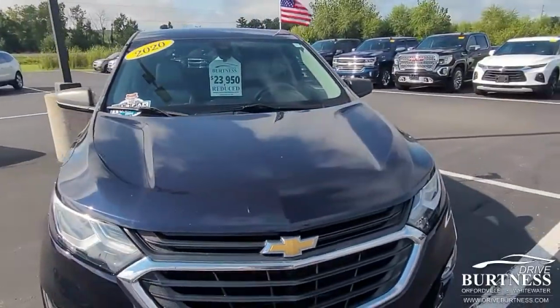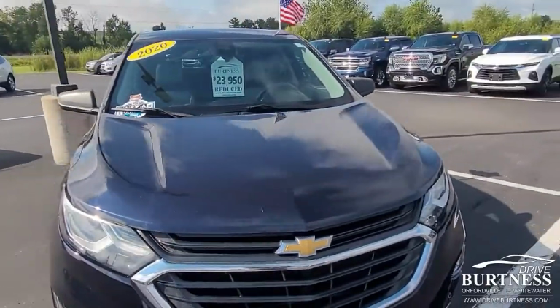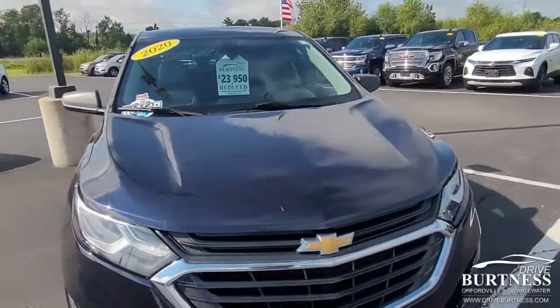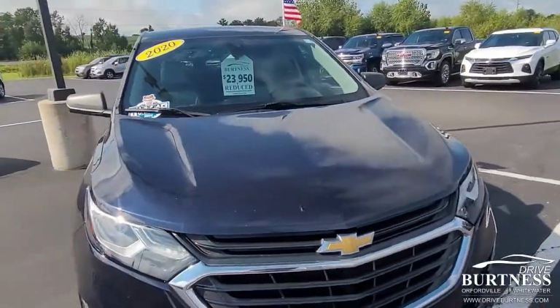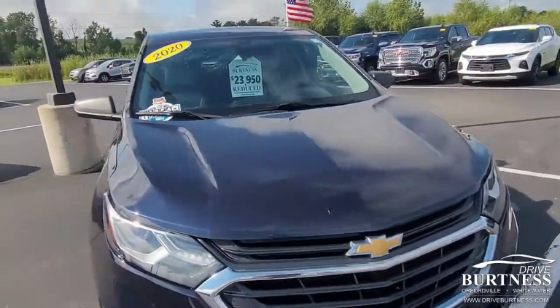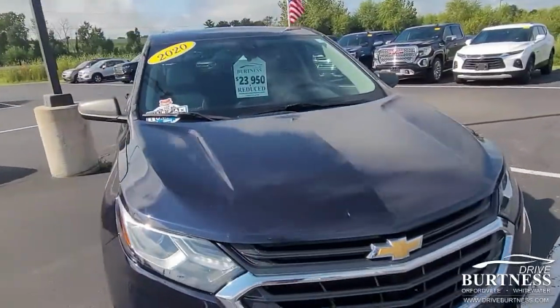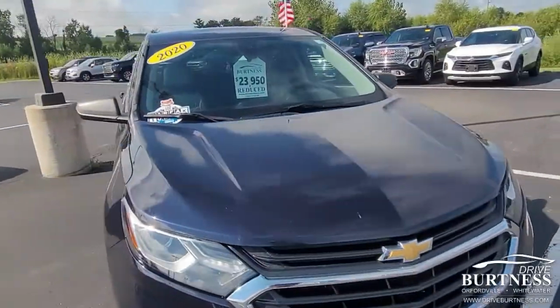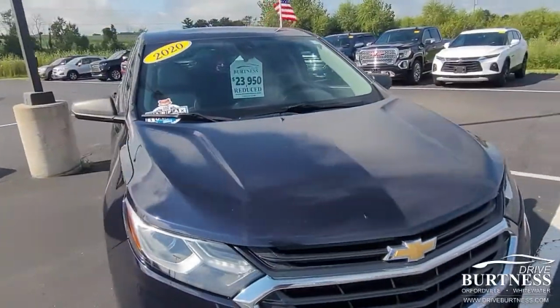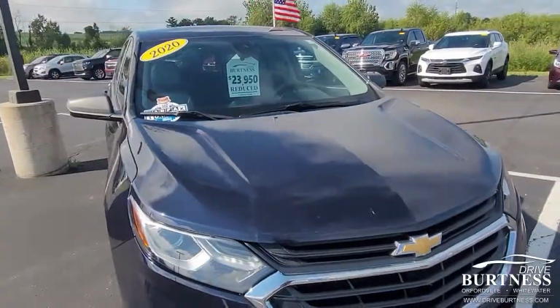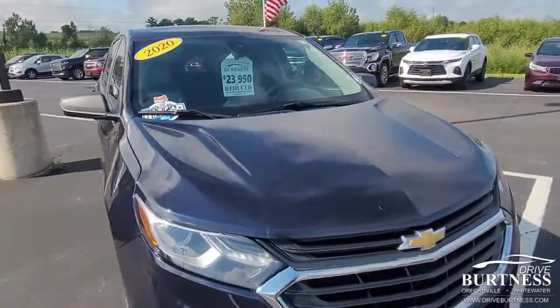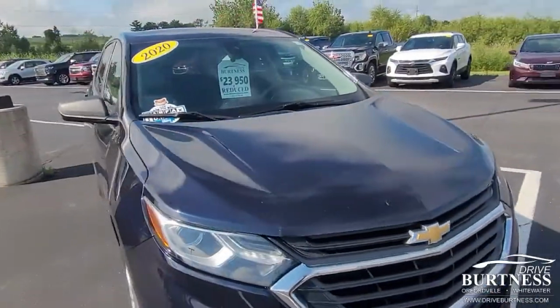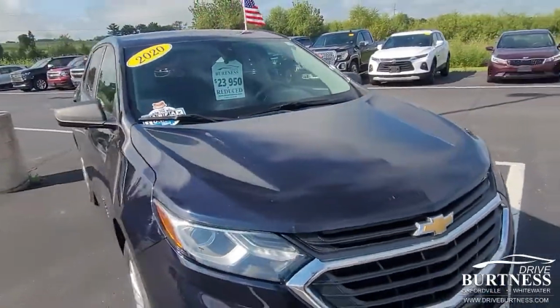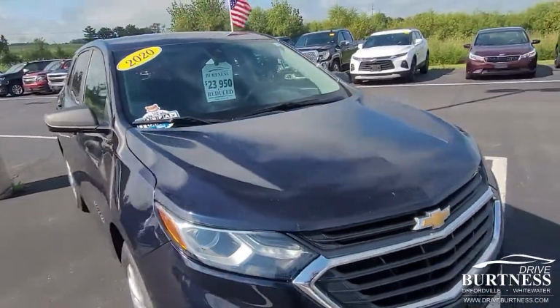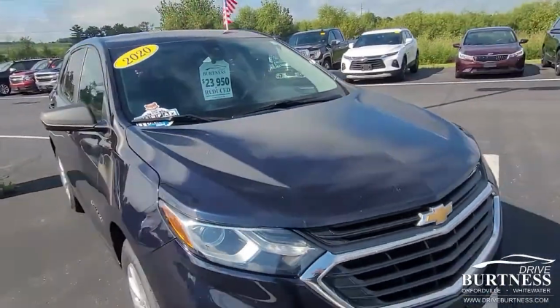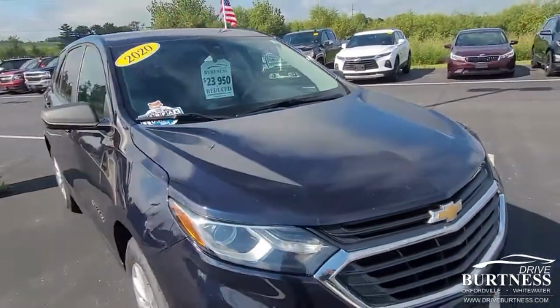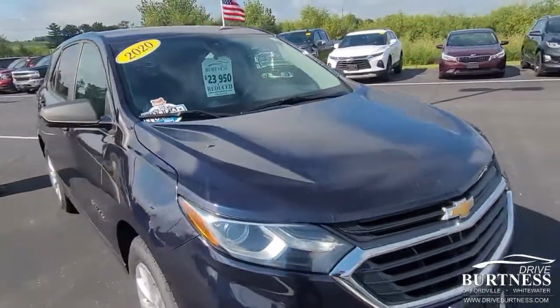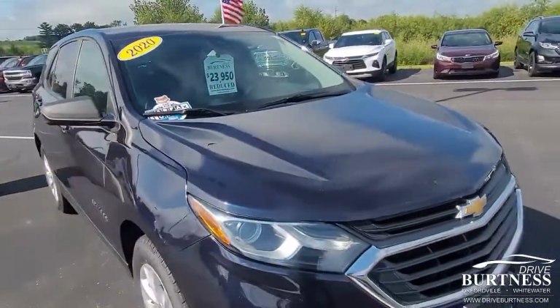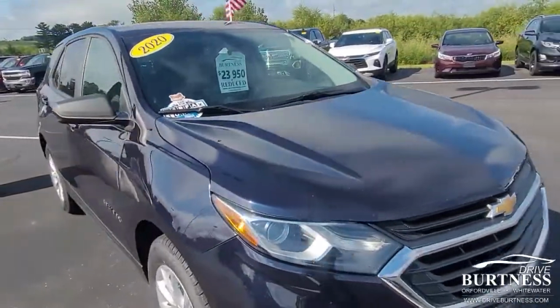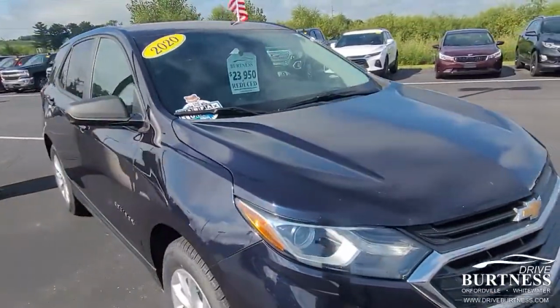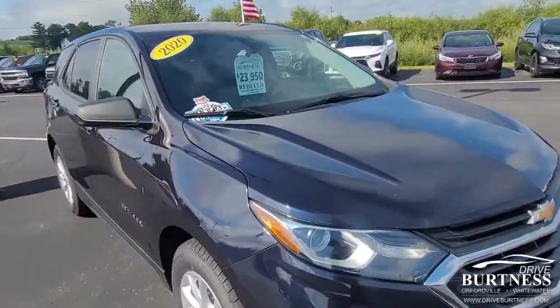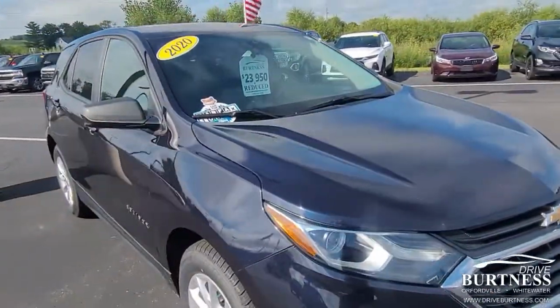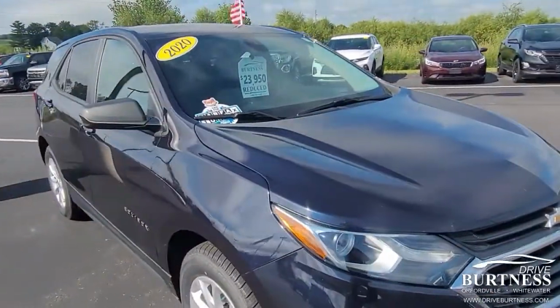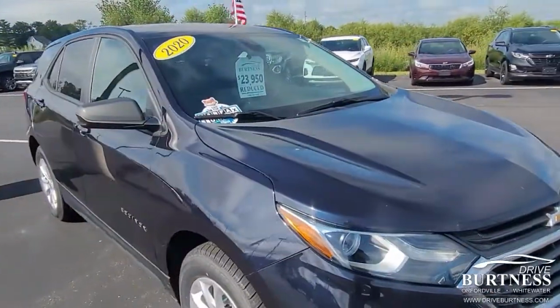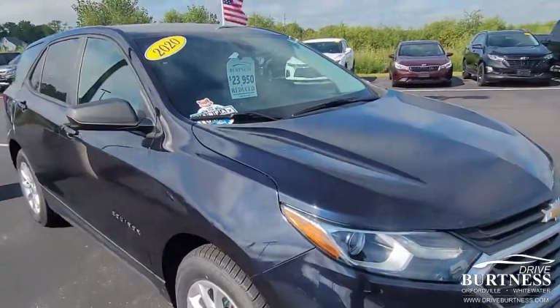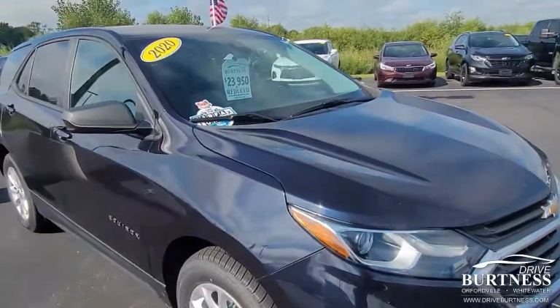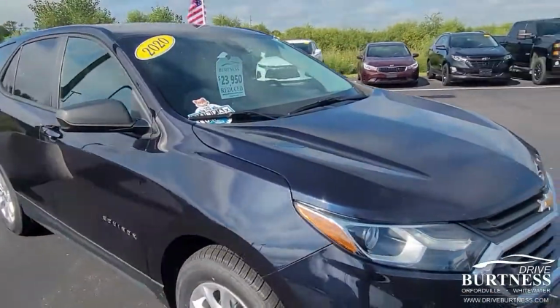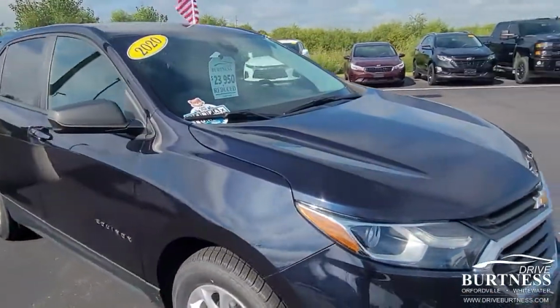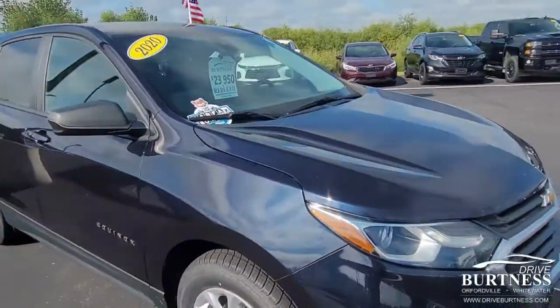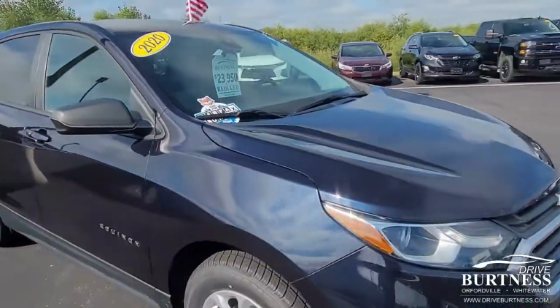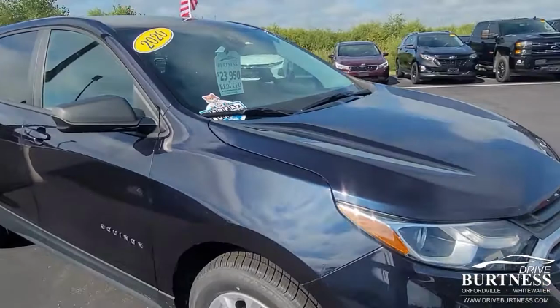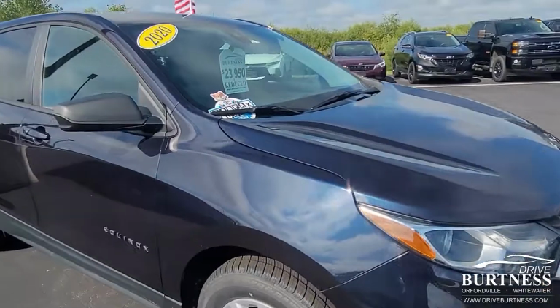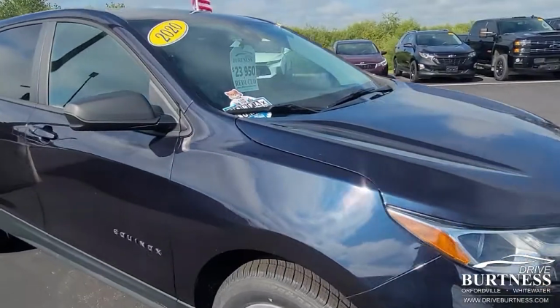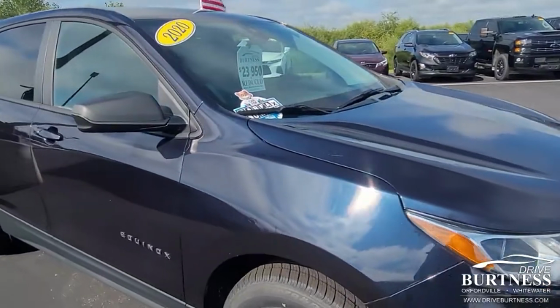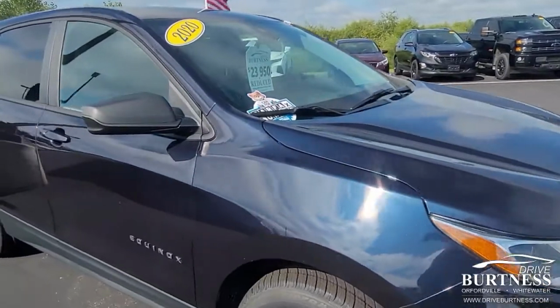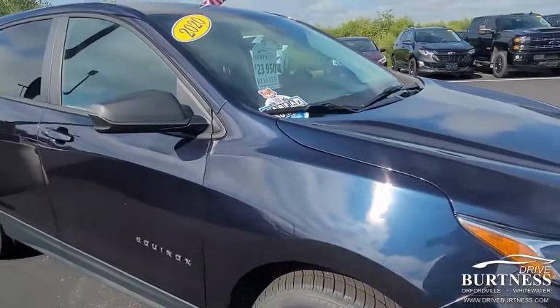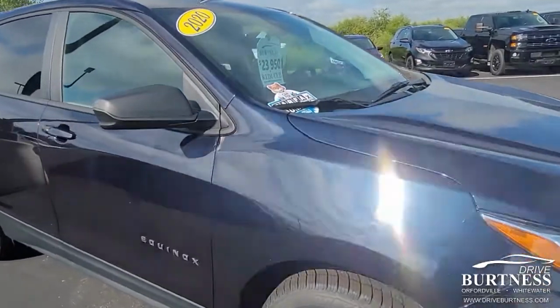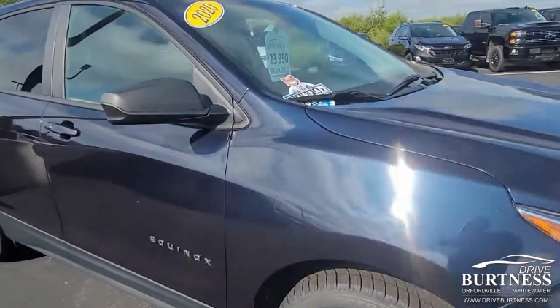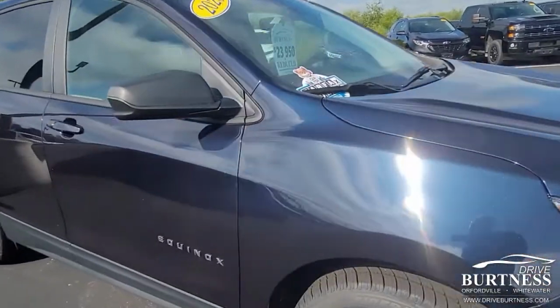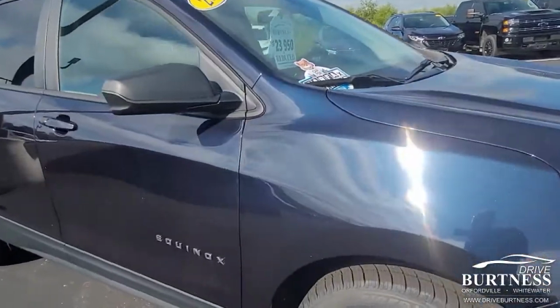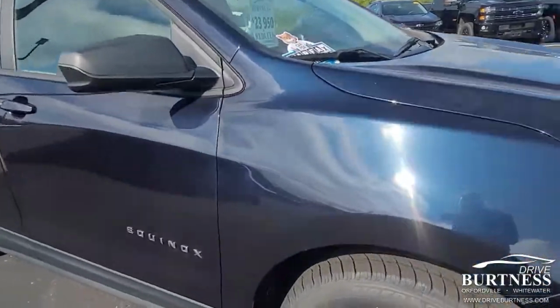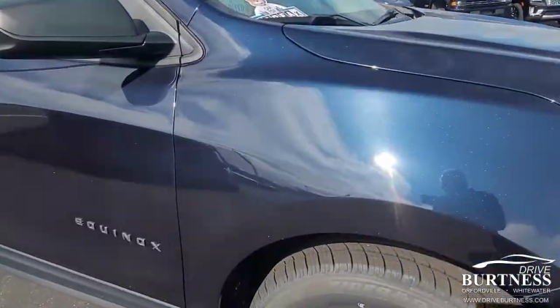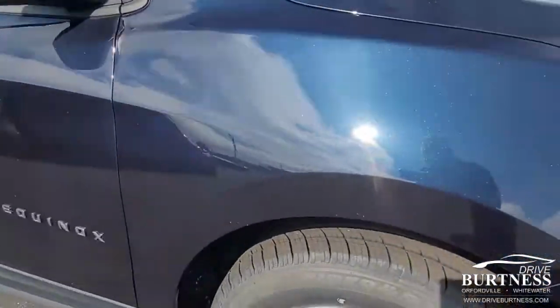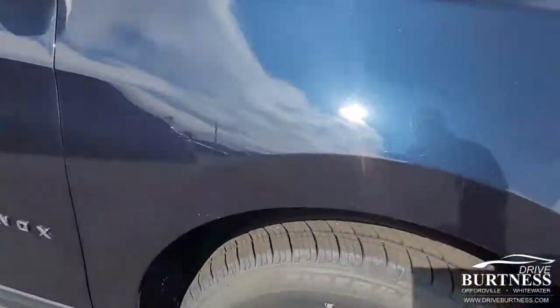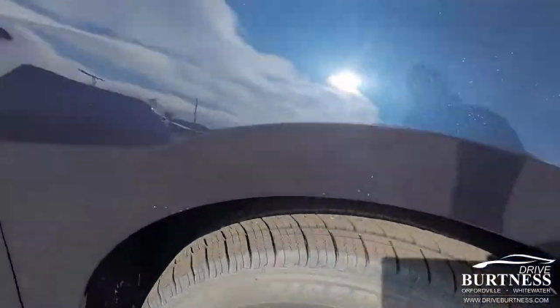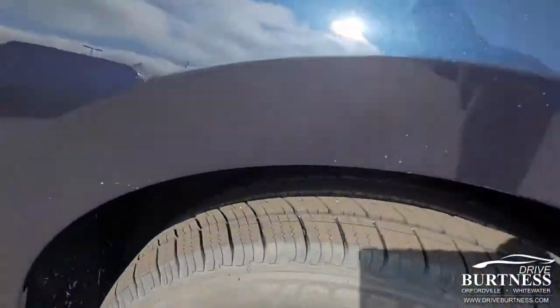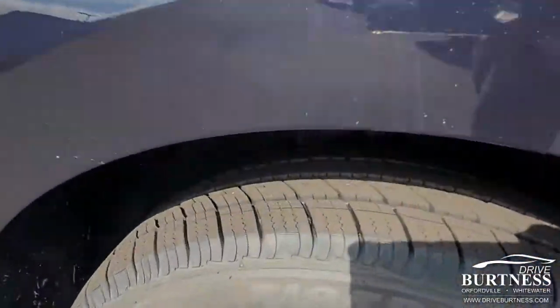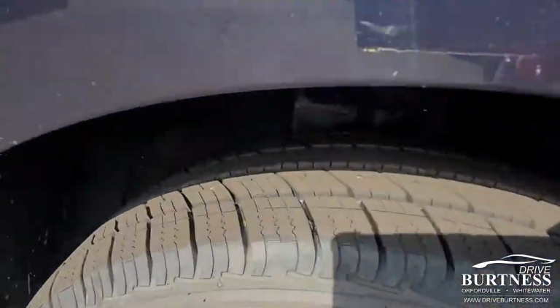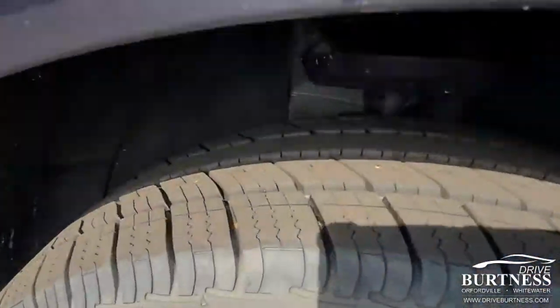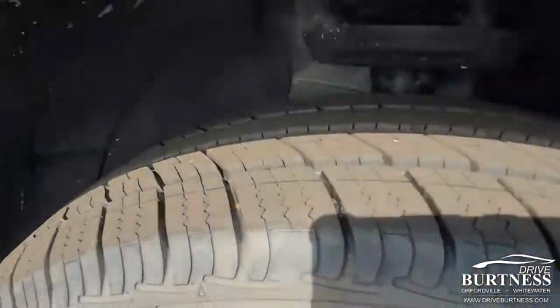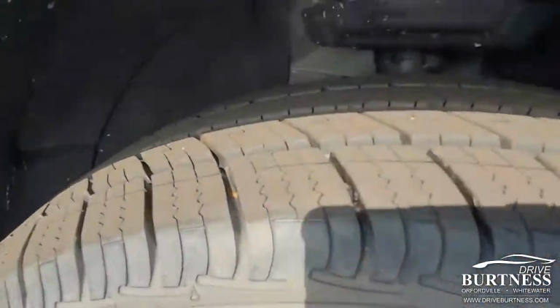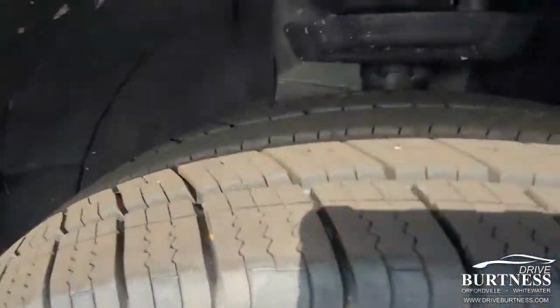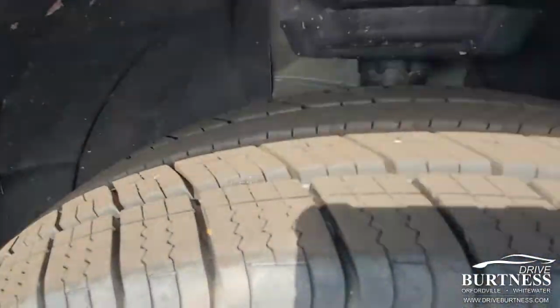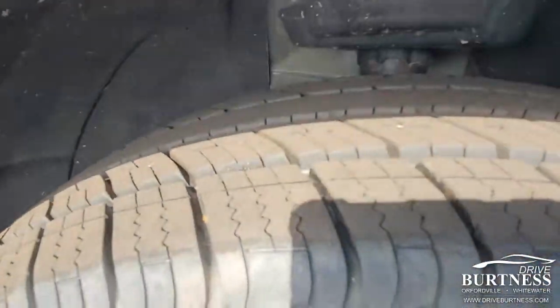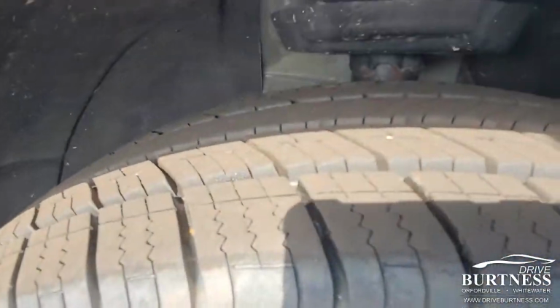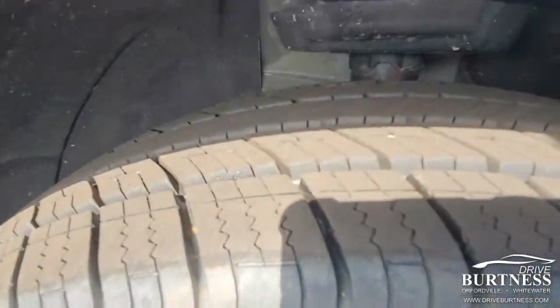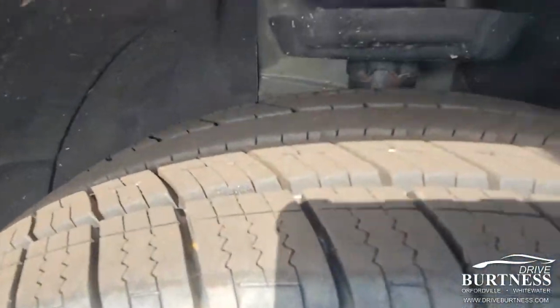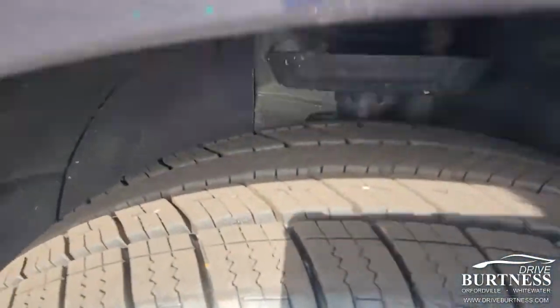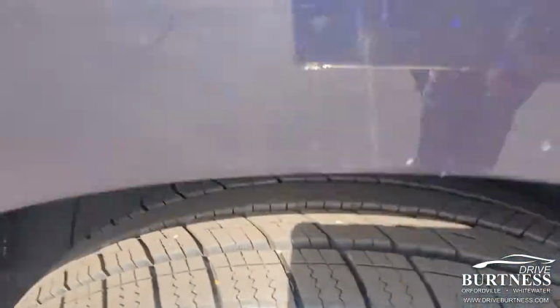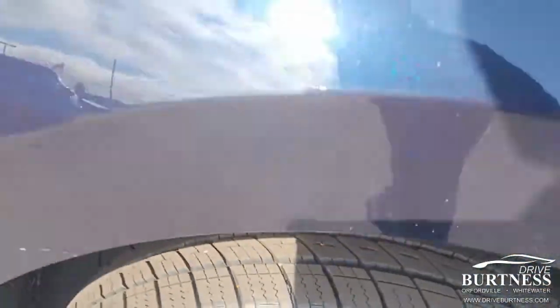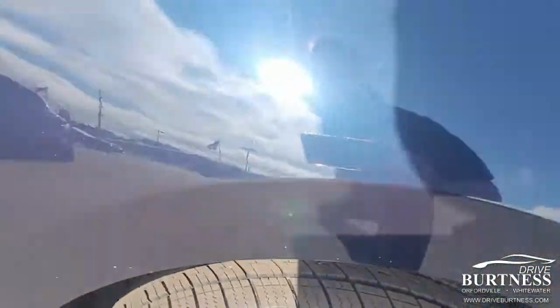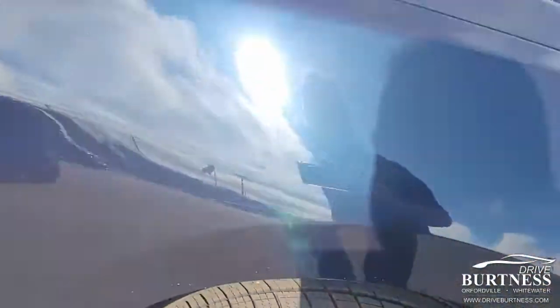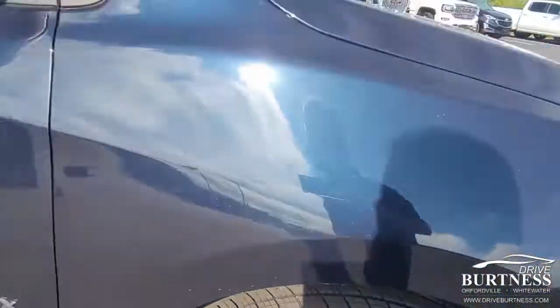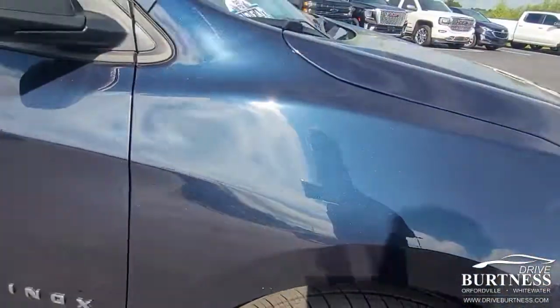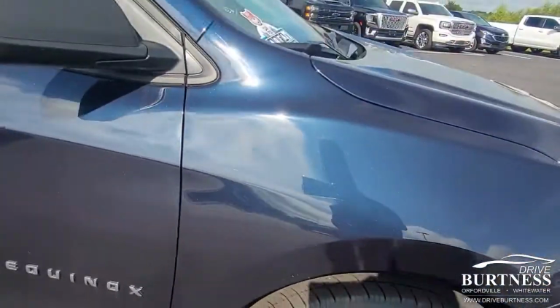No dents or scrapes that stick out or anything like that. It's very clean. It's got a lot of tread on the tires.